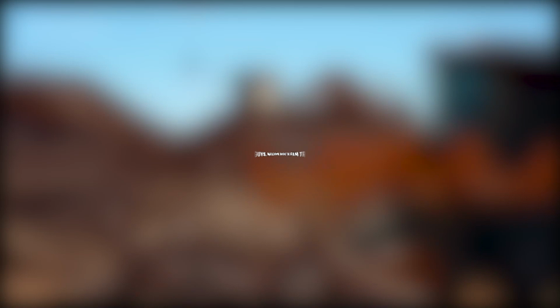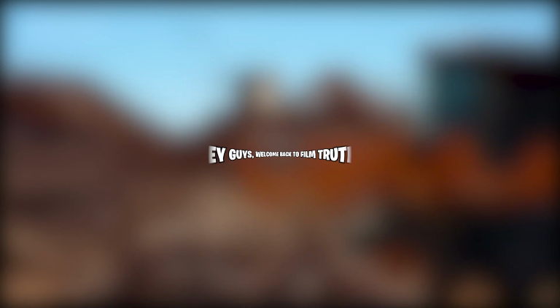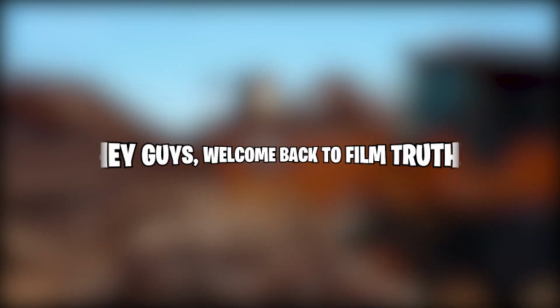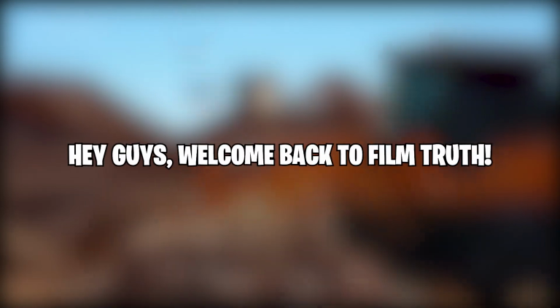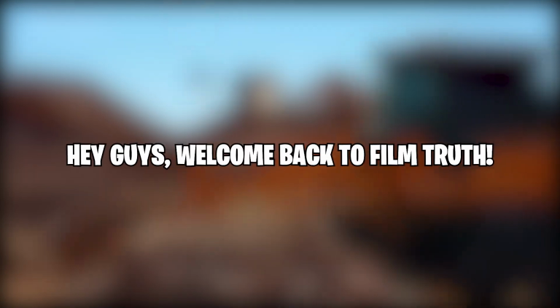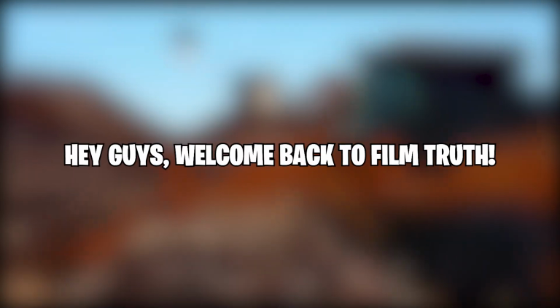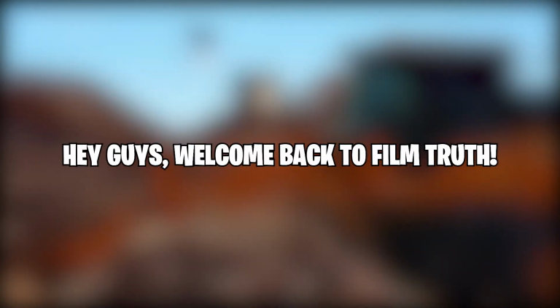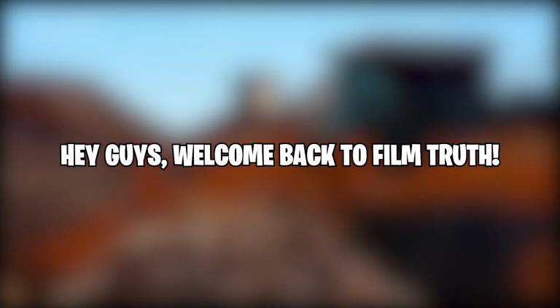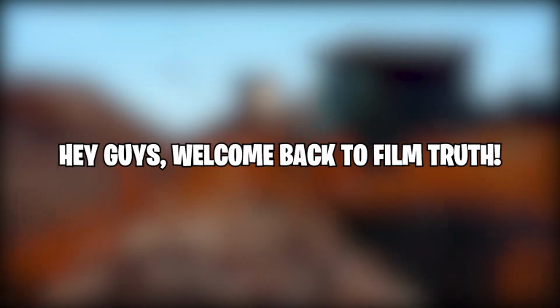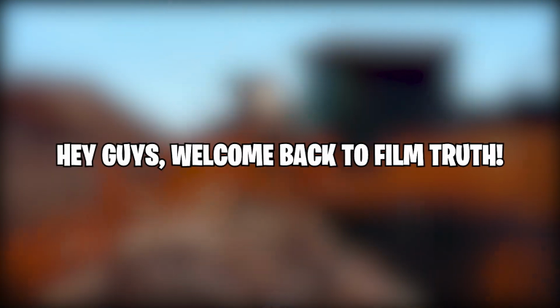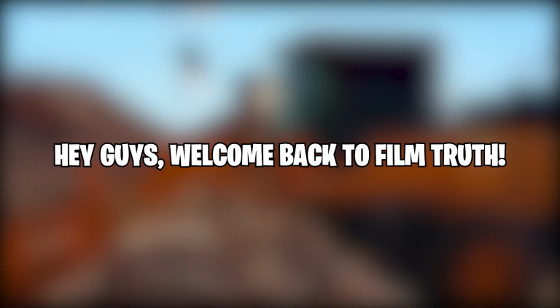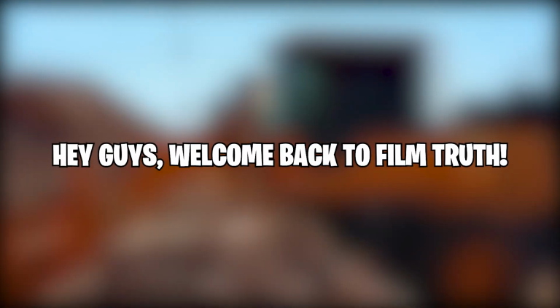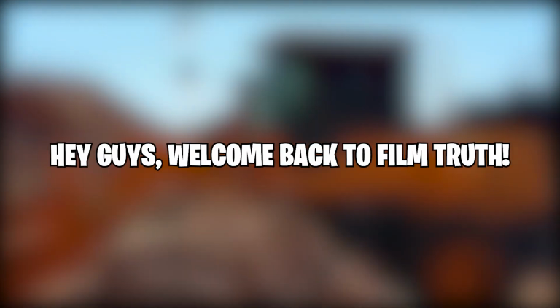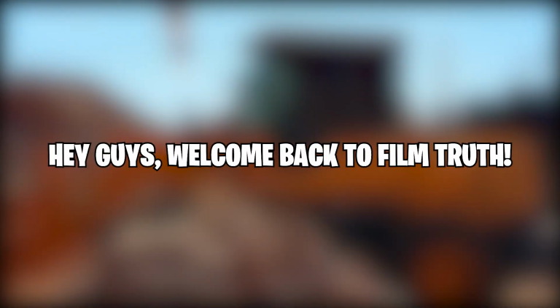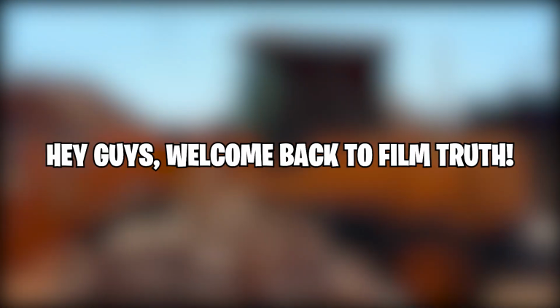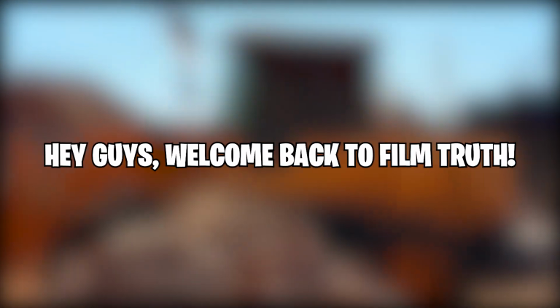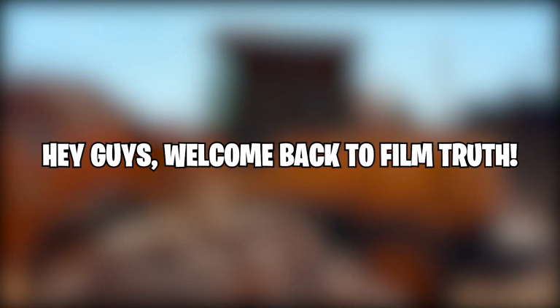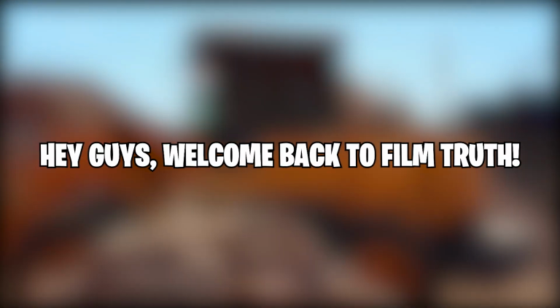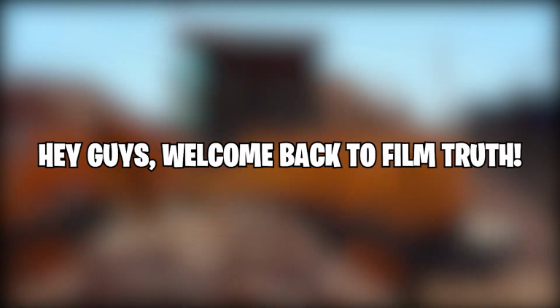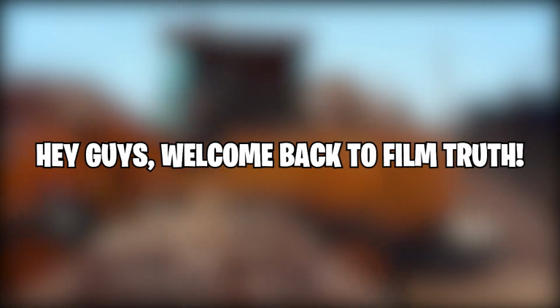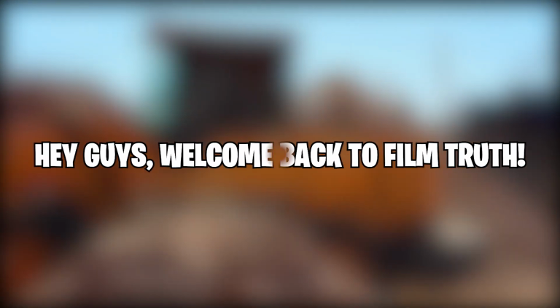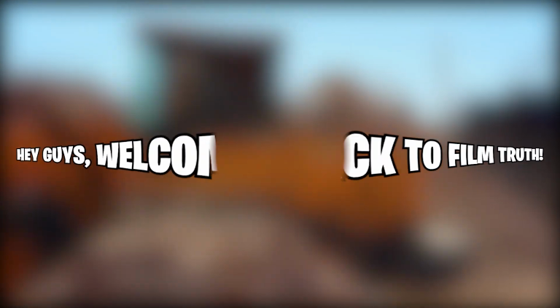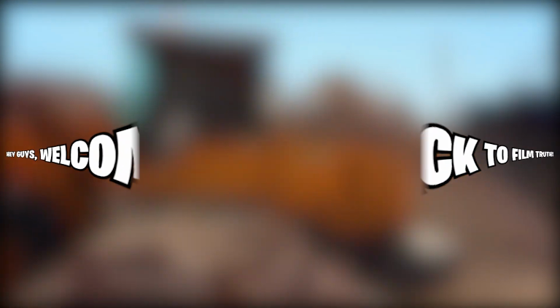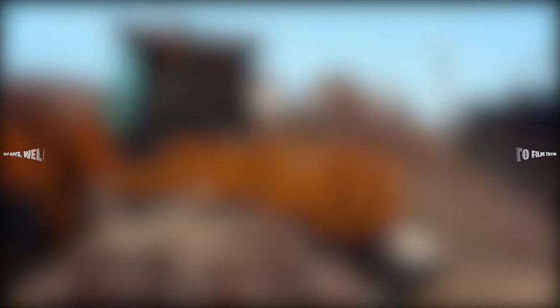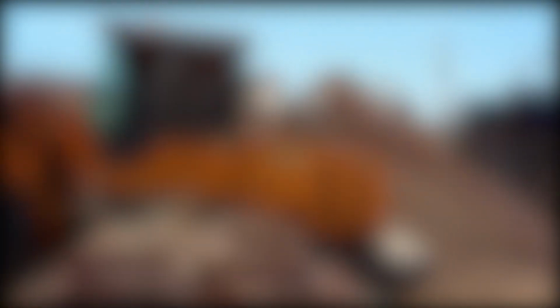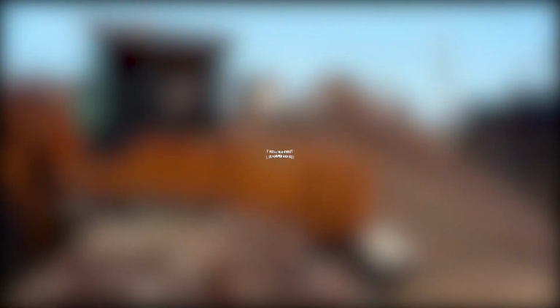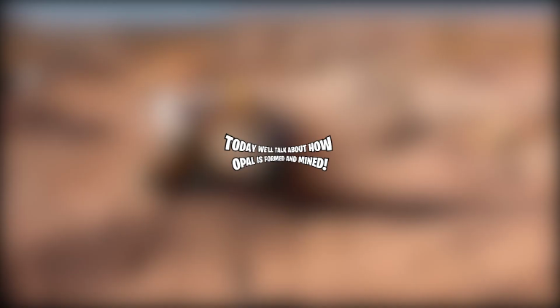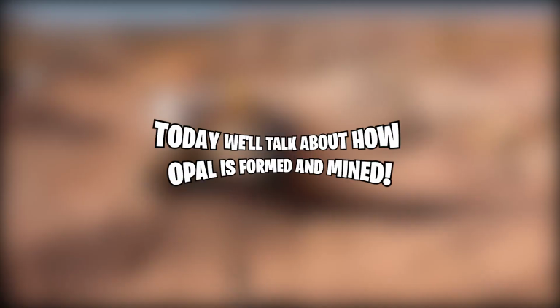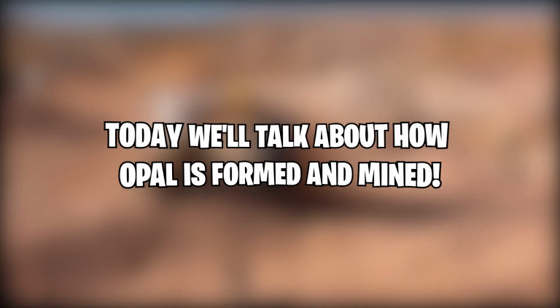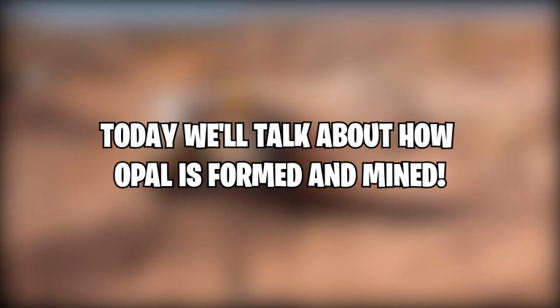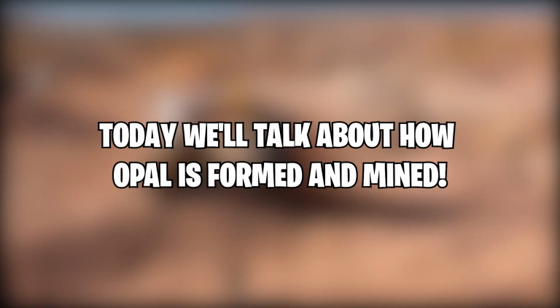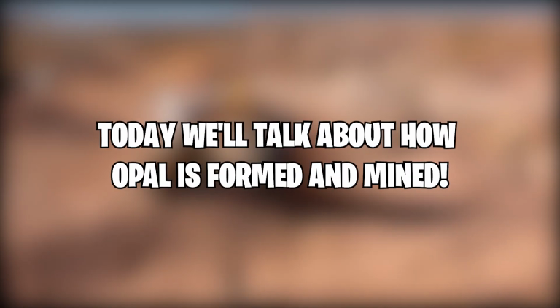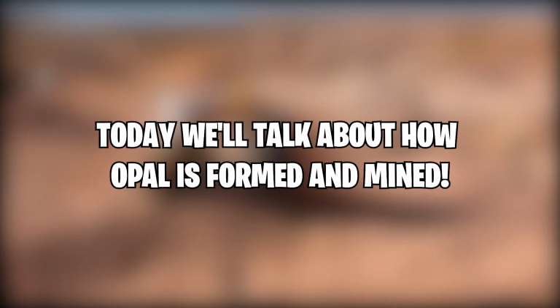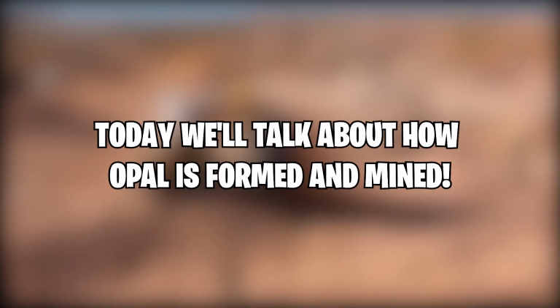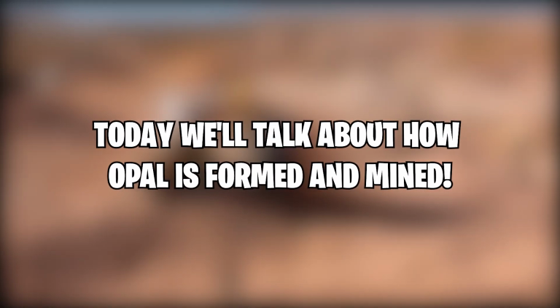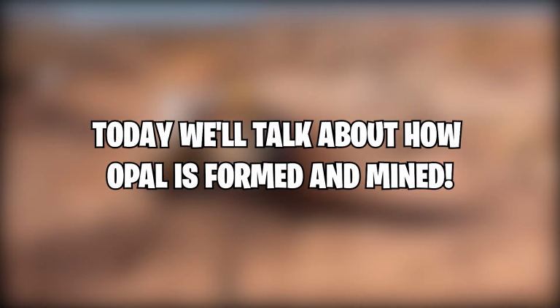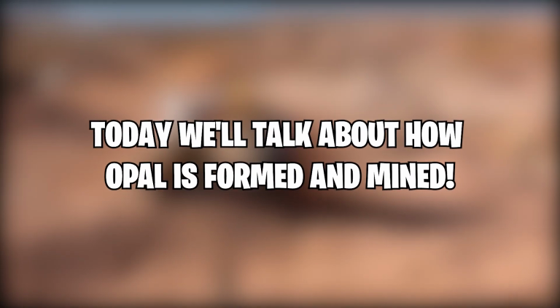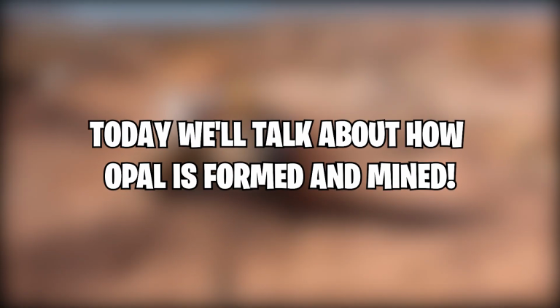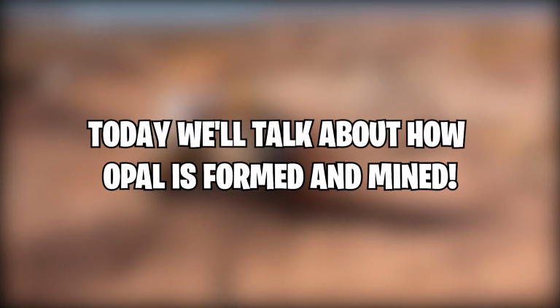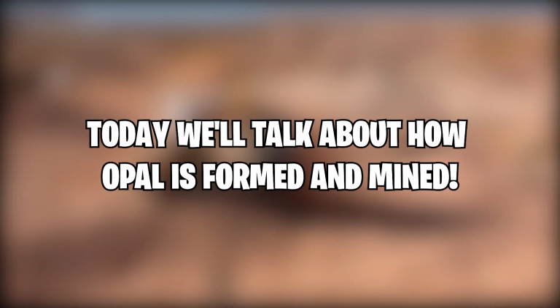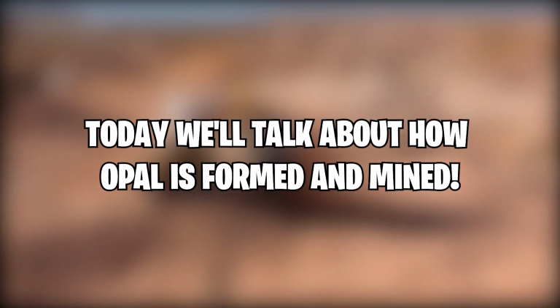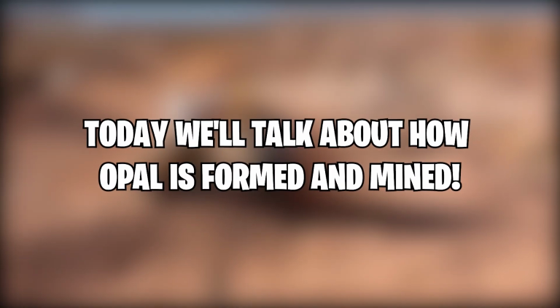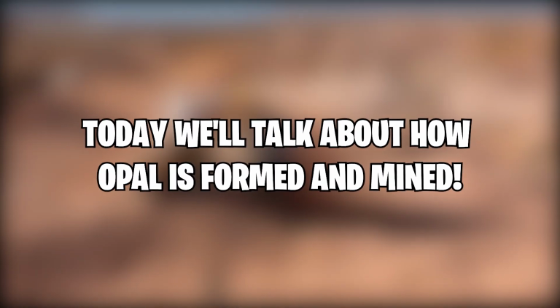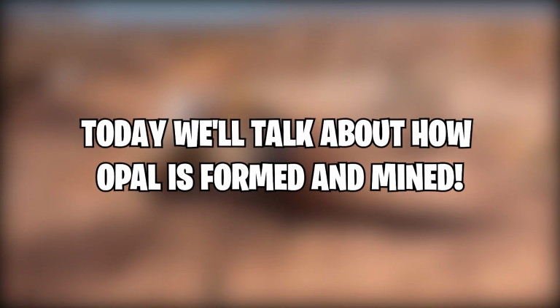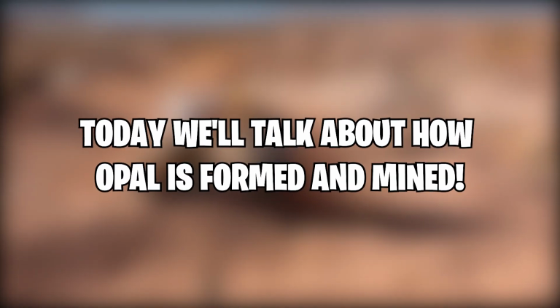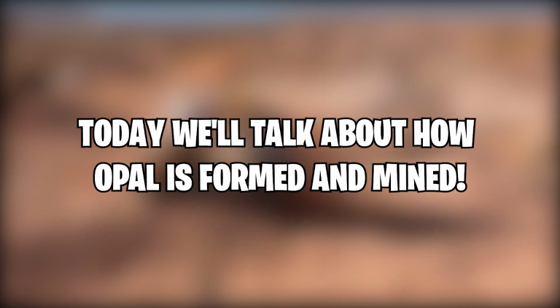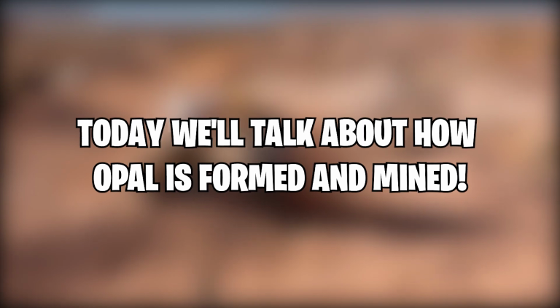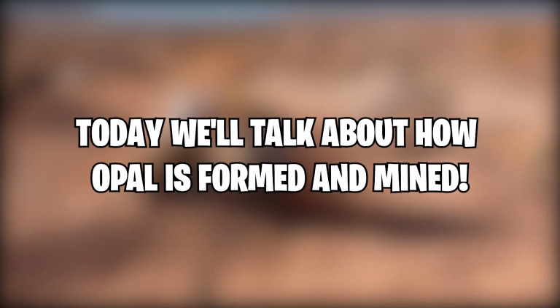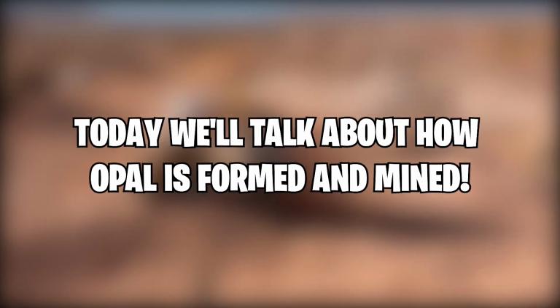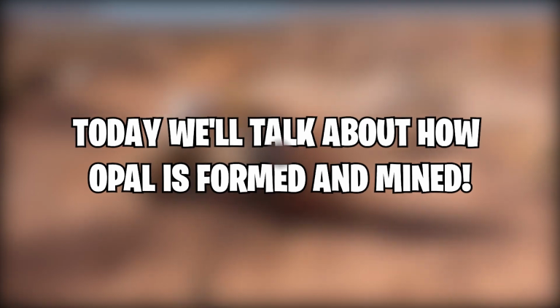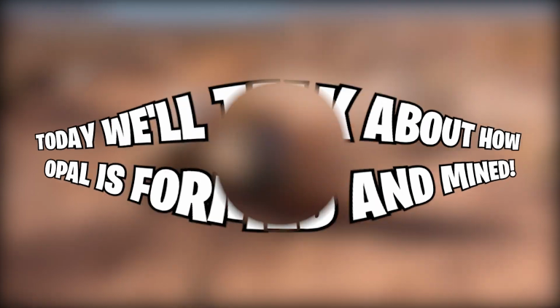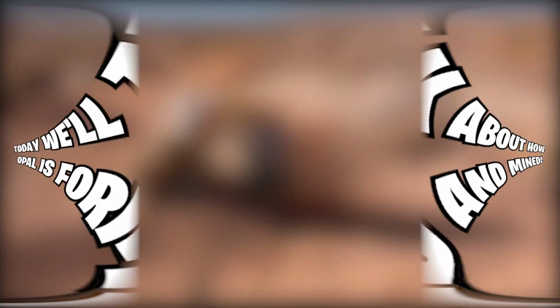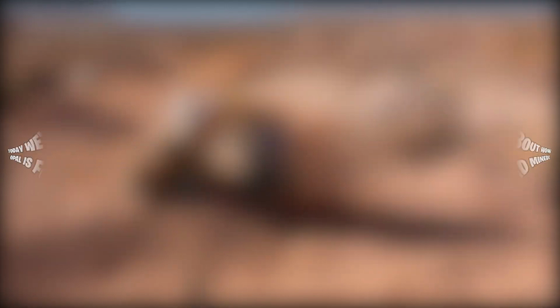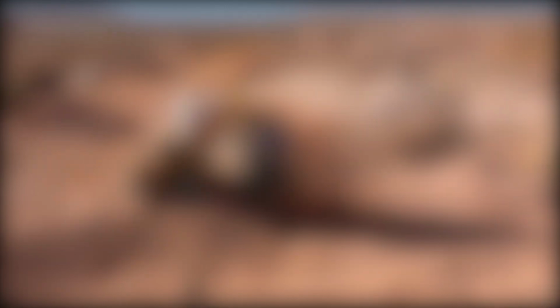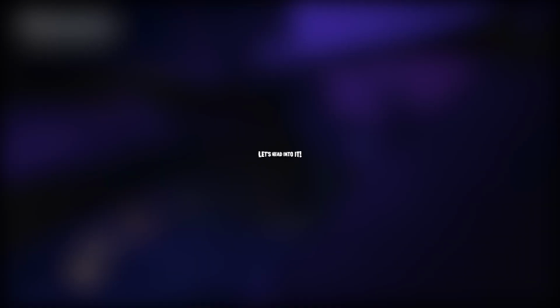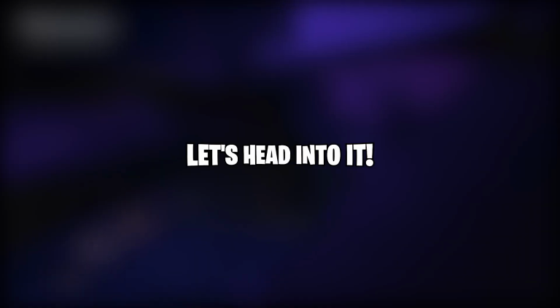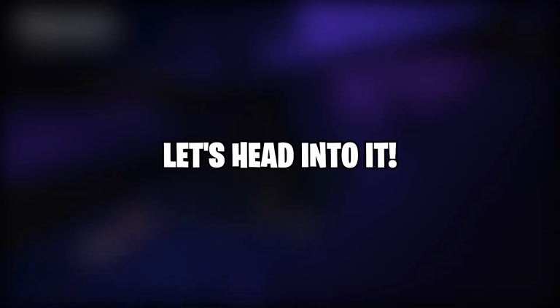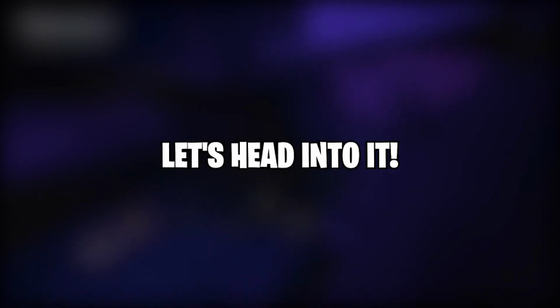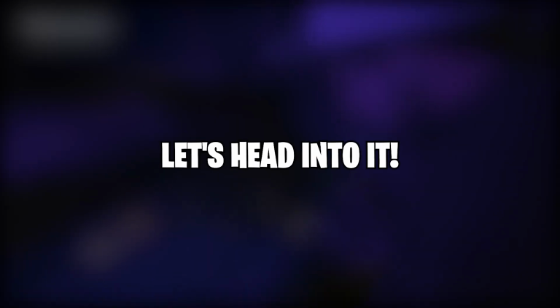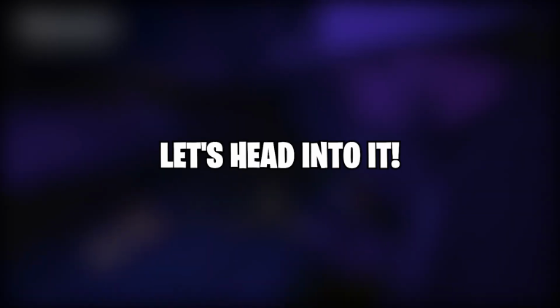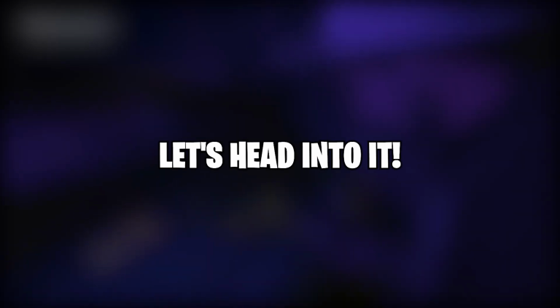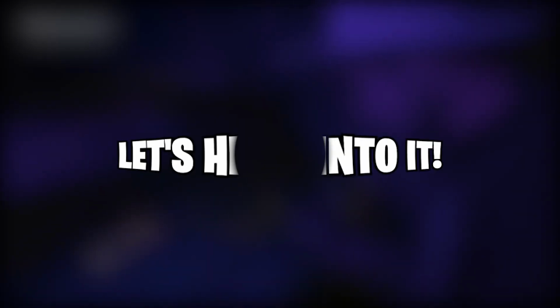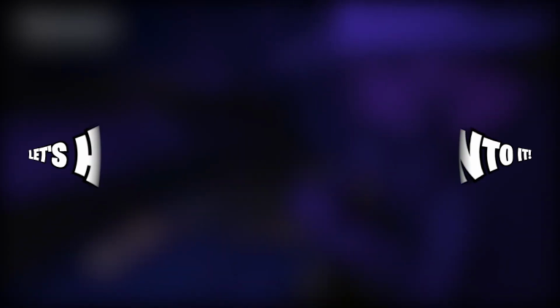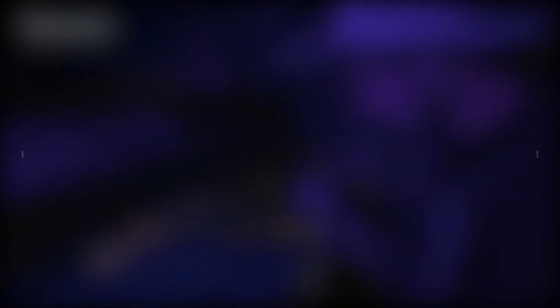Hey guys, welcome back to Film Truth. Today we'll talk about how opal is formed and mined. Let's head into it.